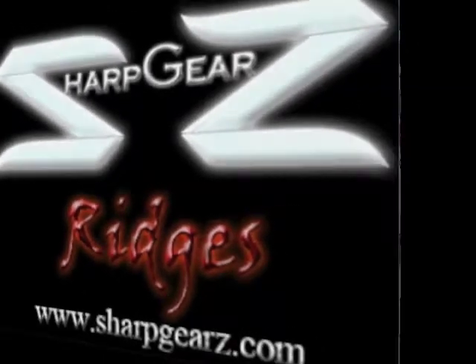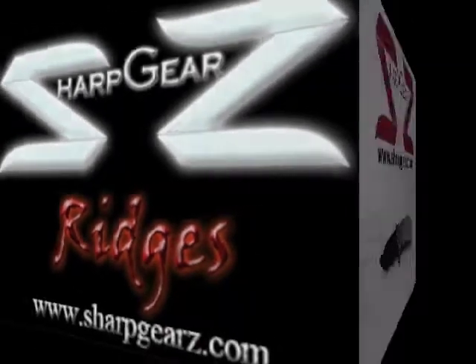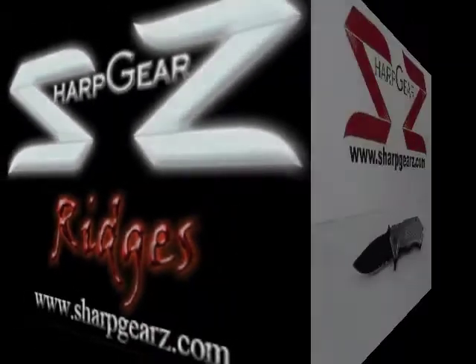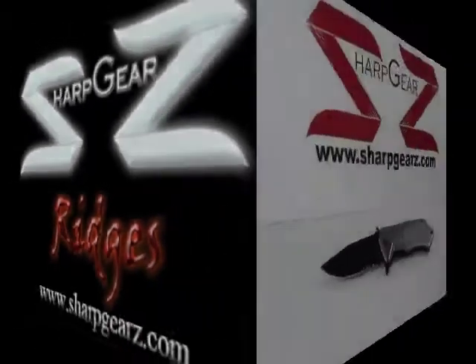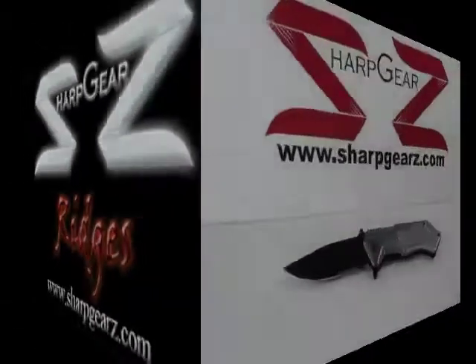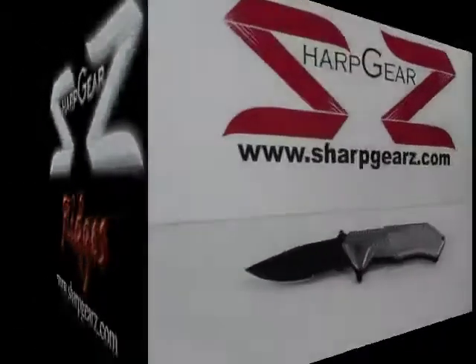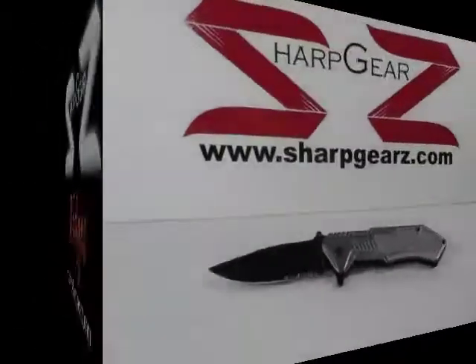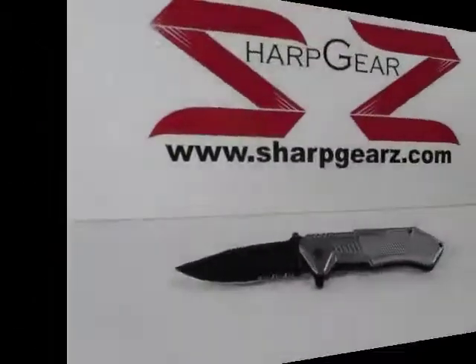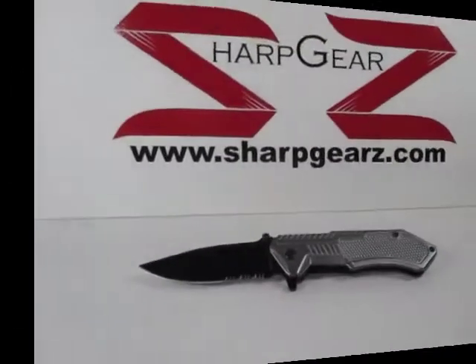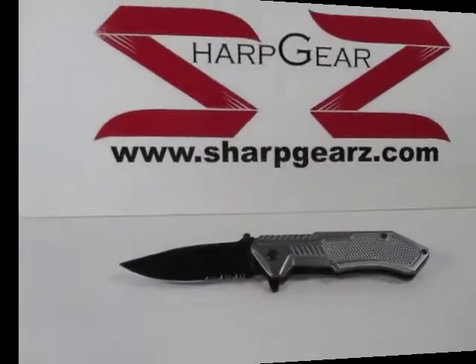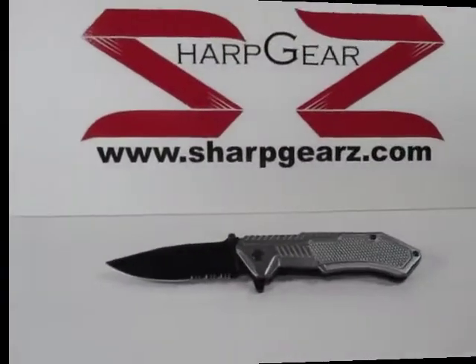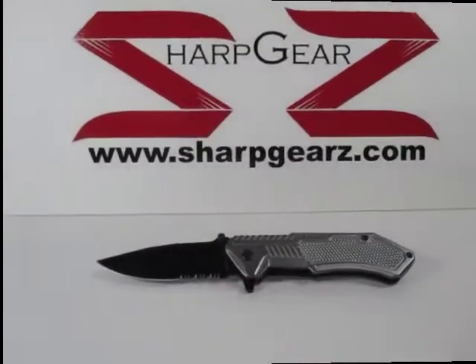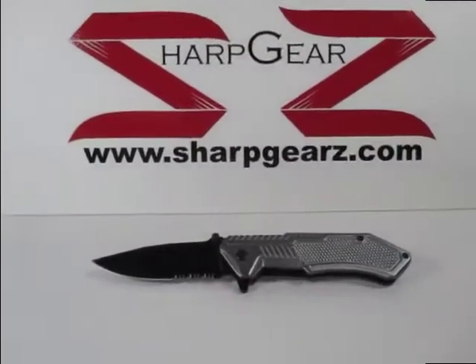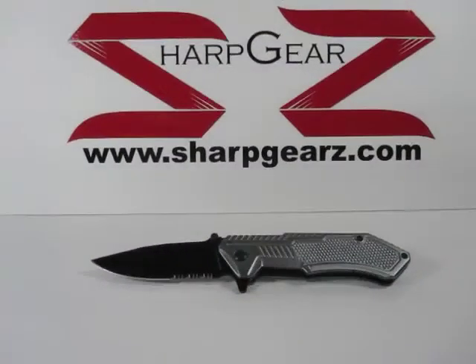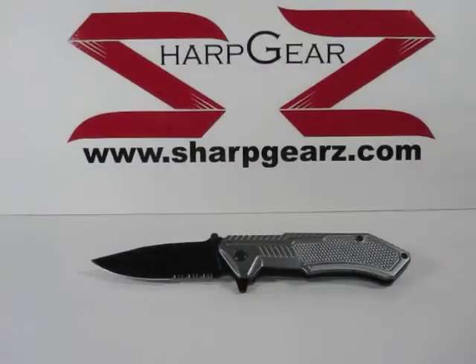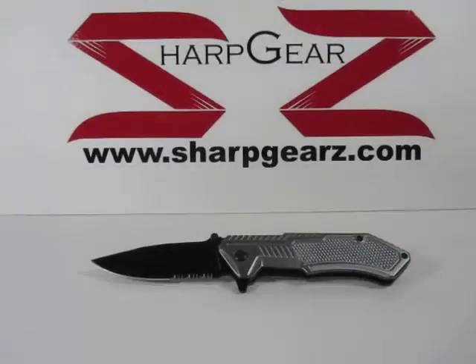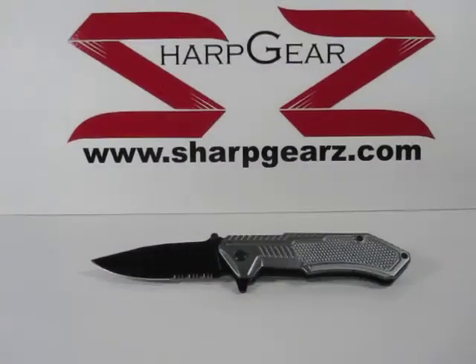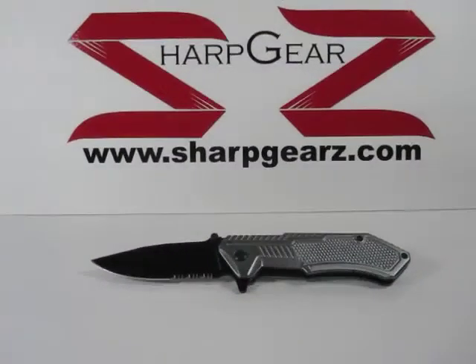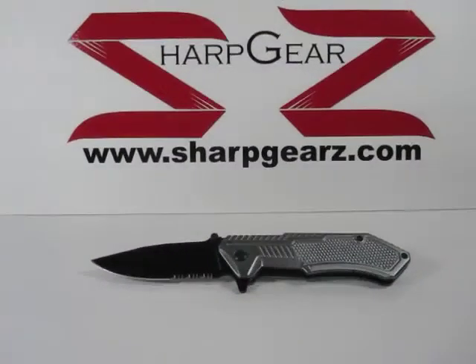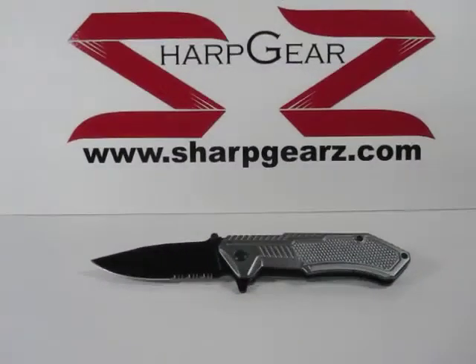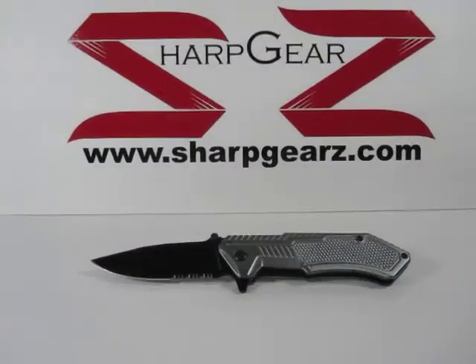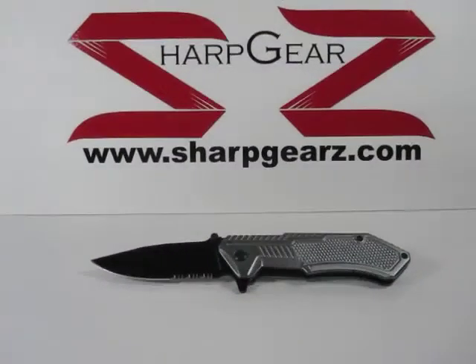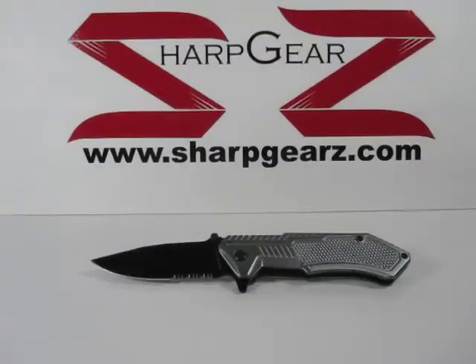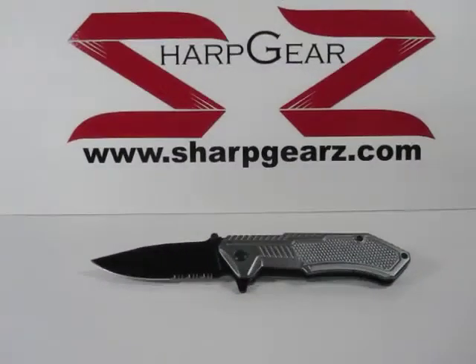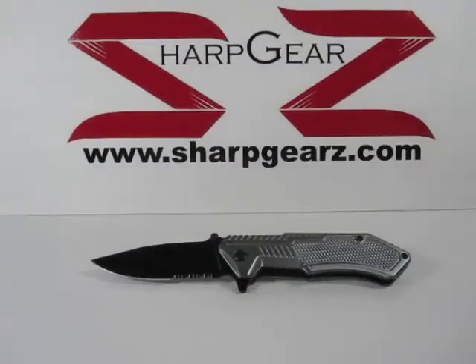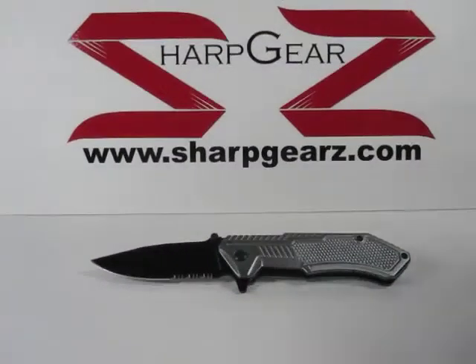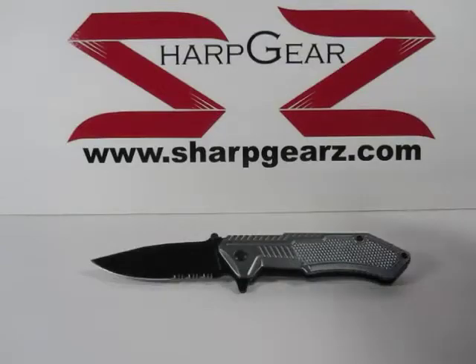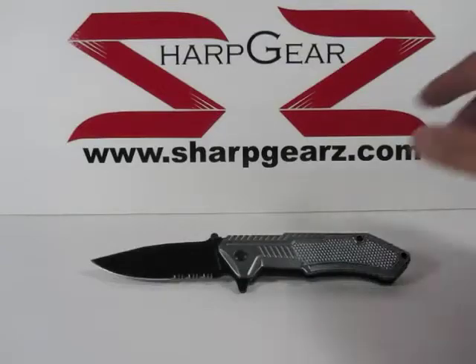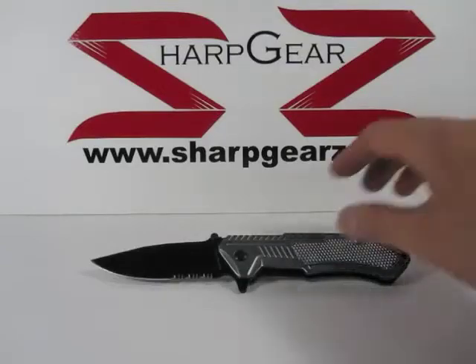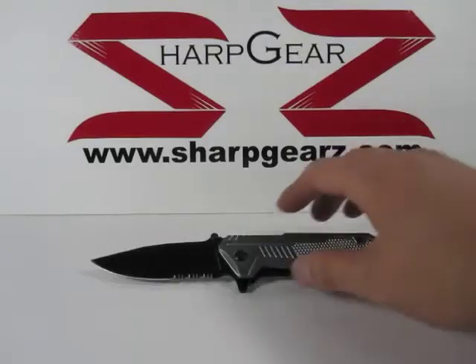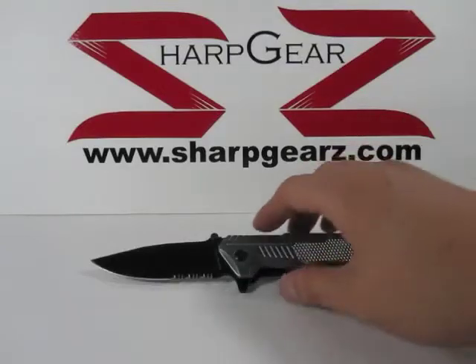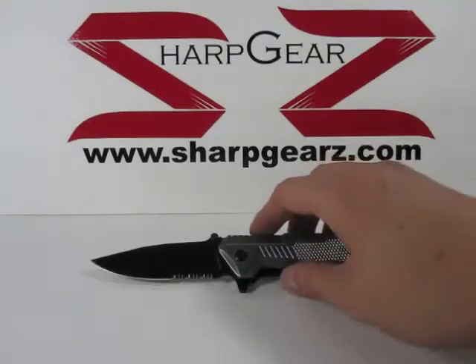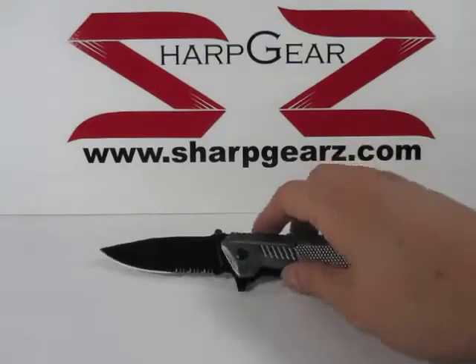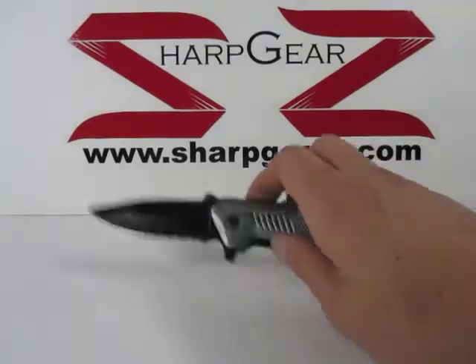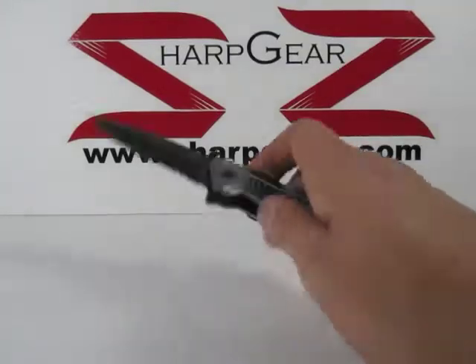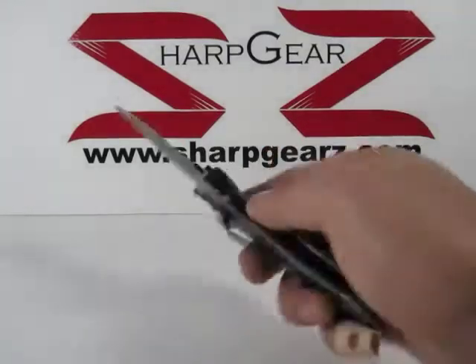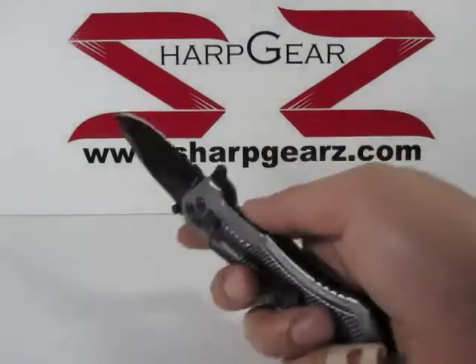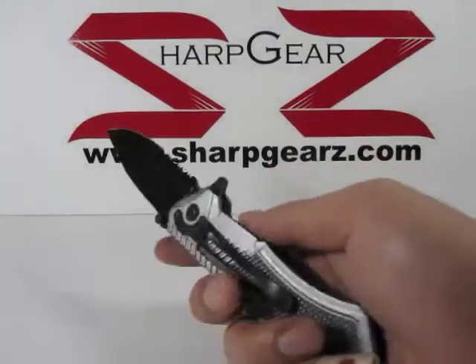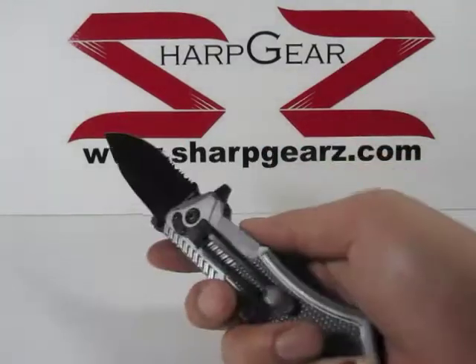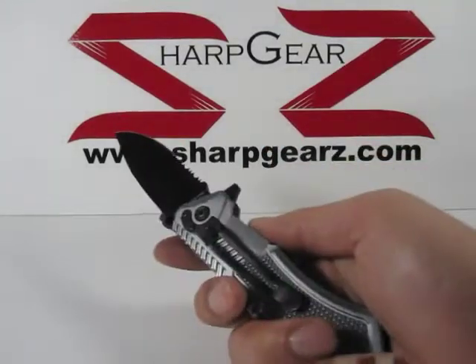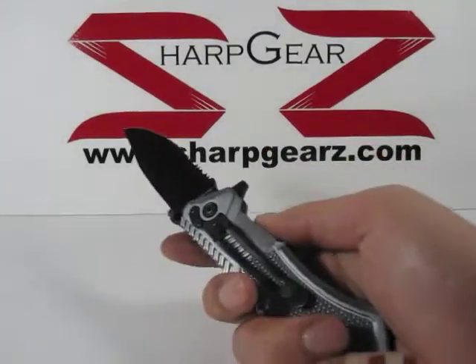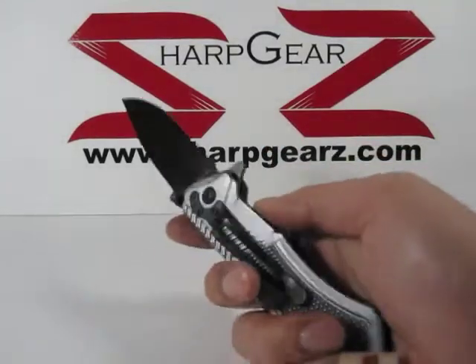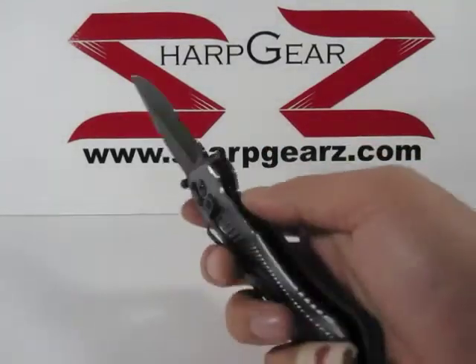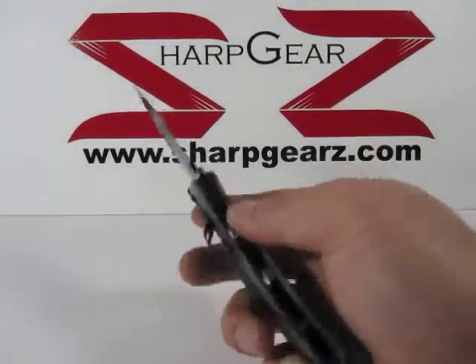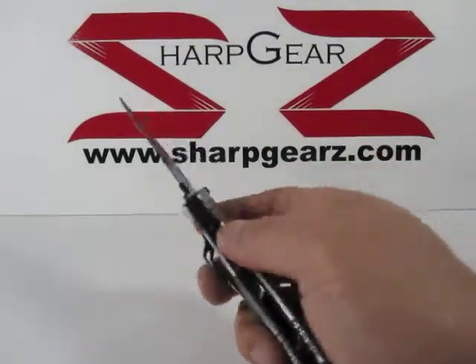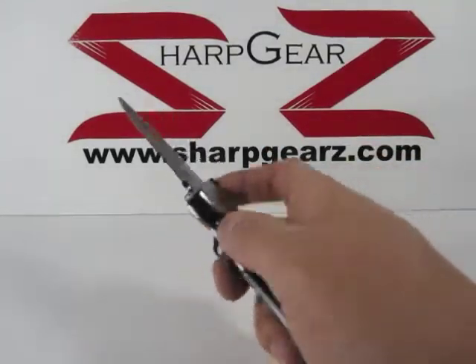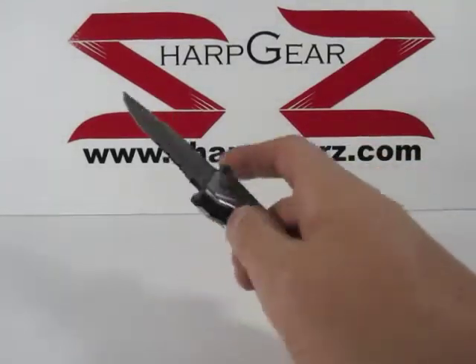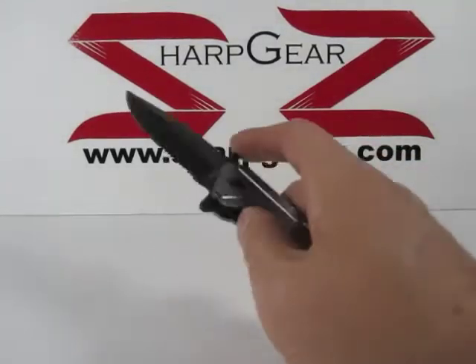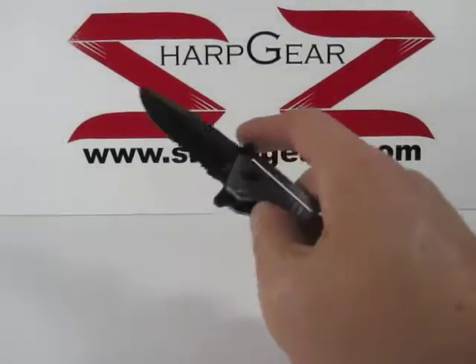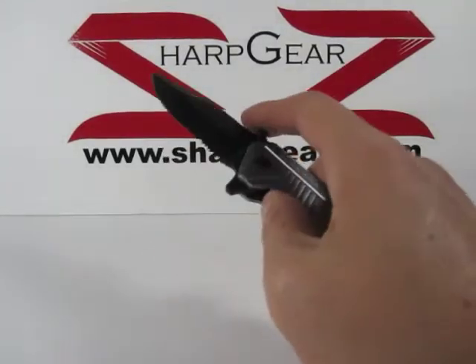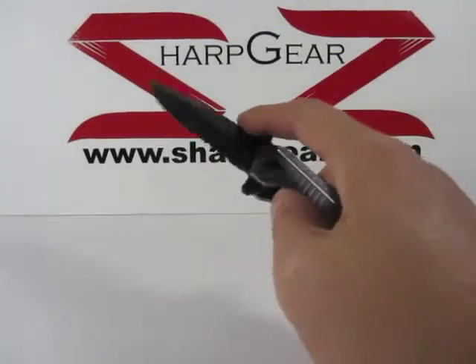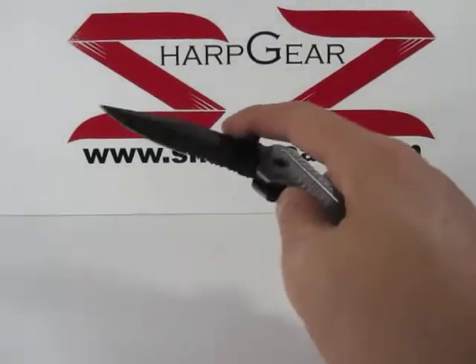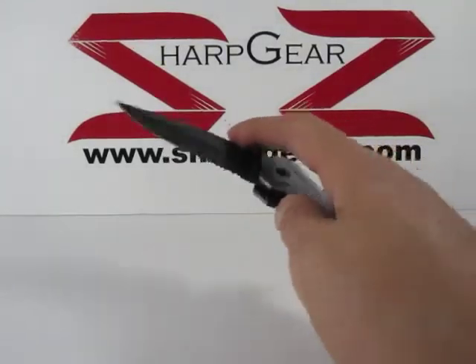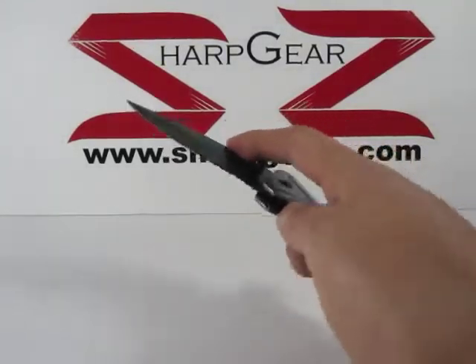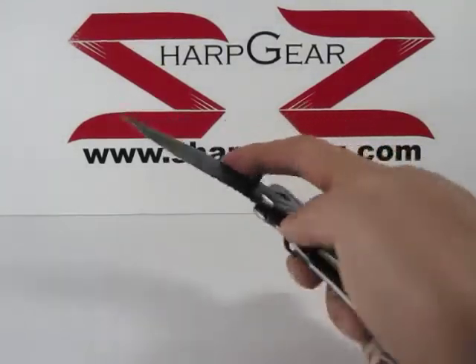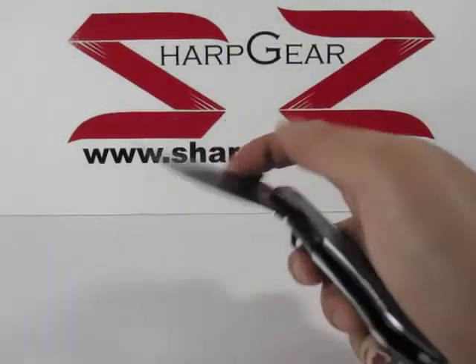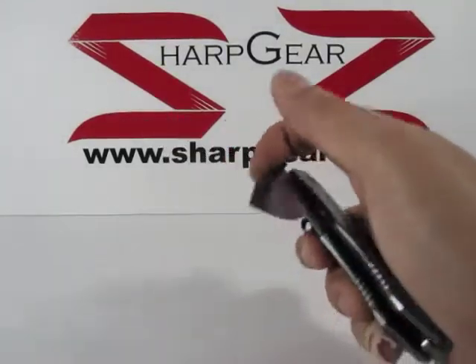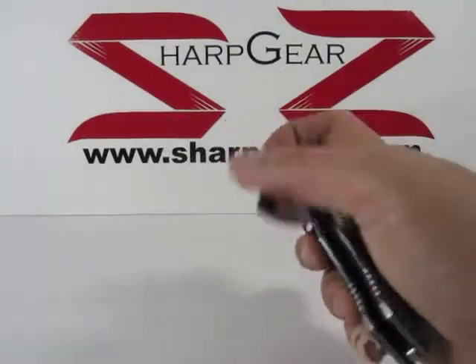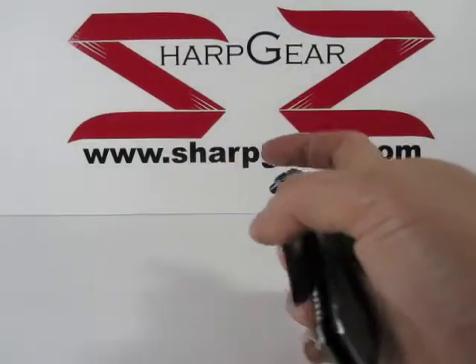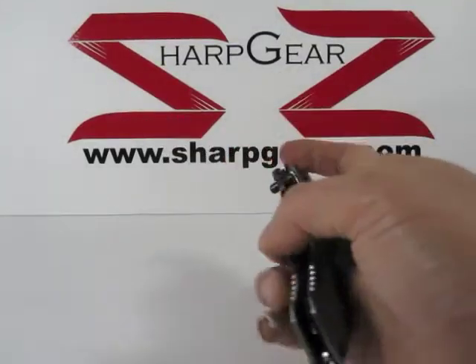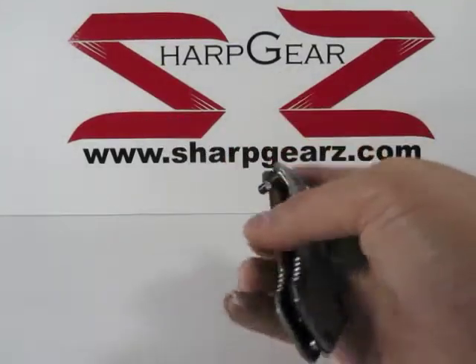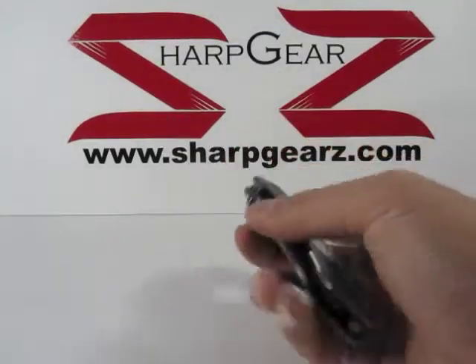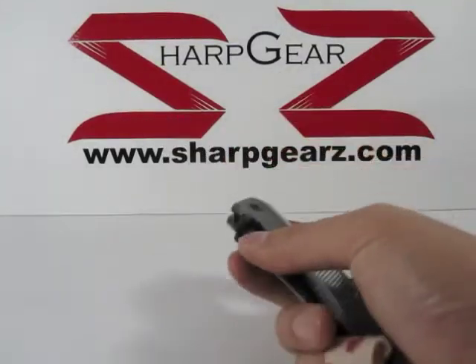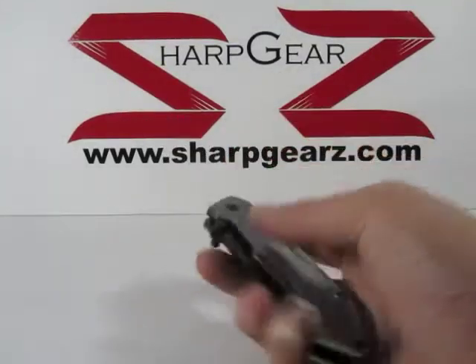Hey, welcome to another SharpGears.com knife review. Here we have our spring assisted knife, the Gray Ridge.